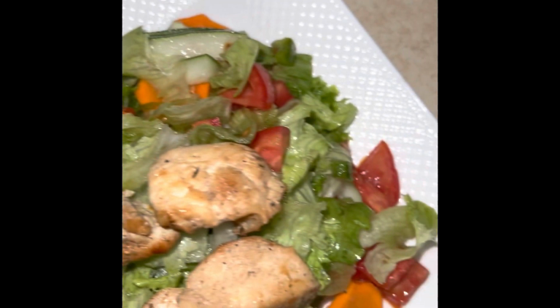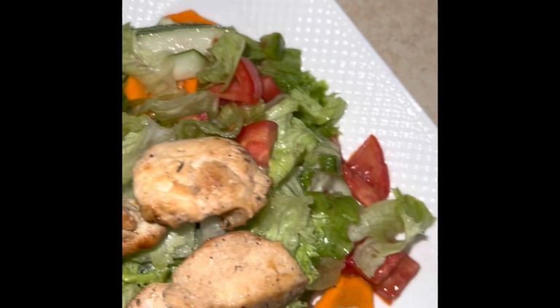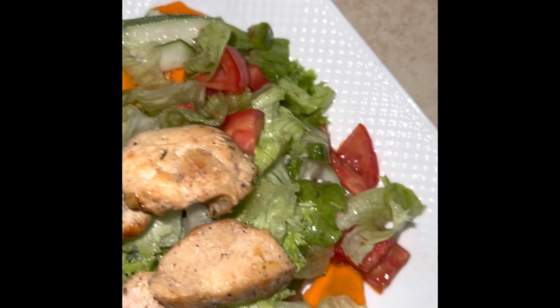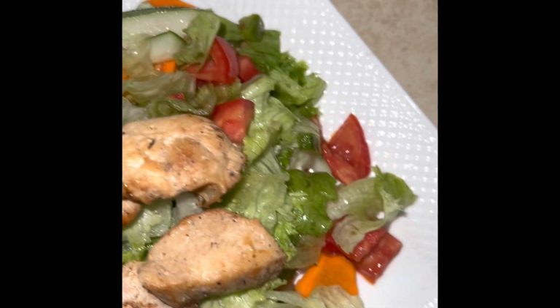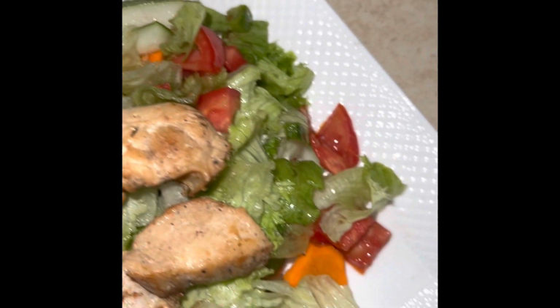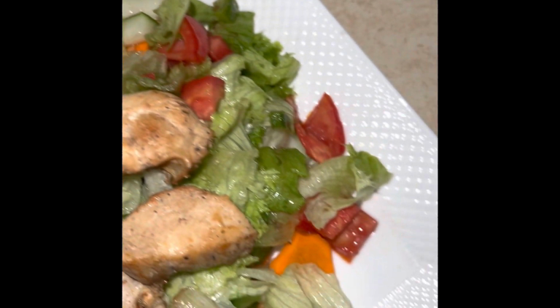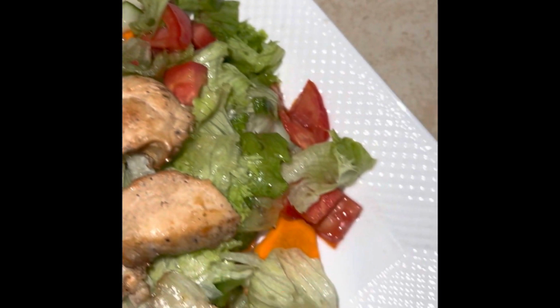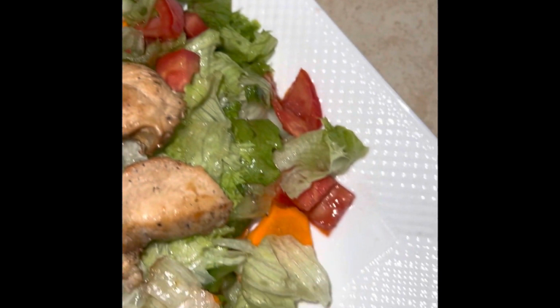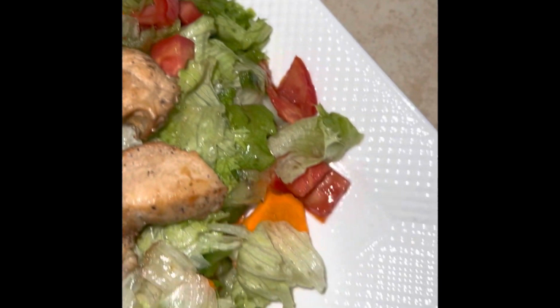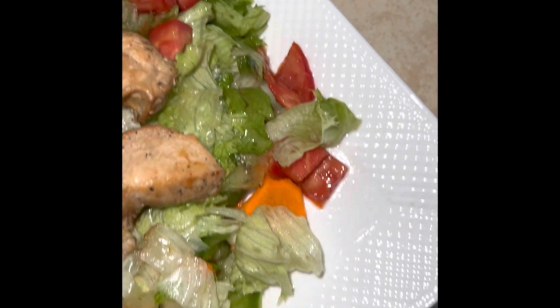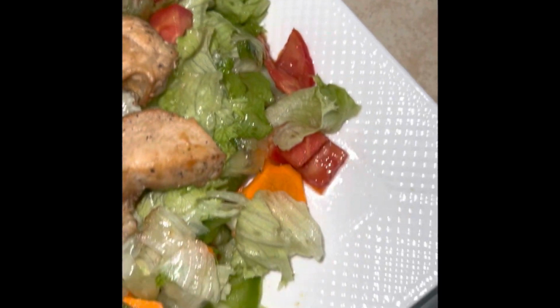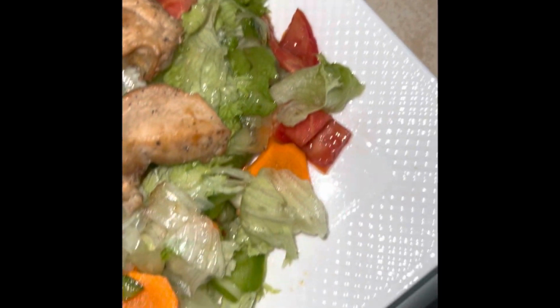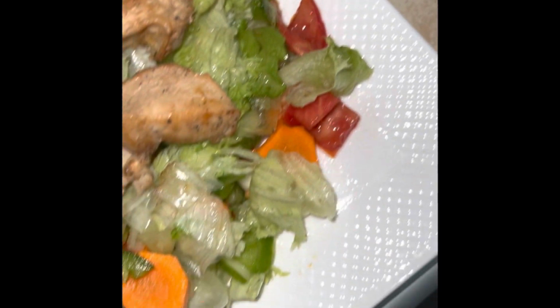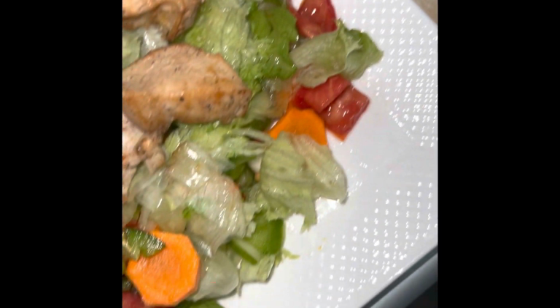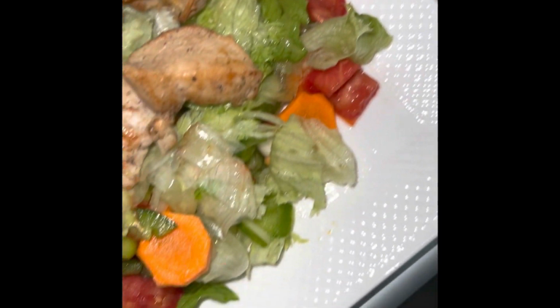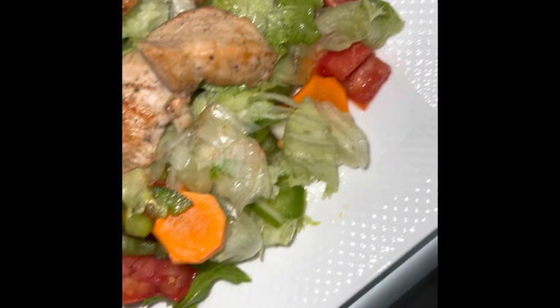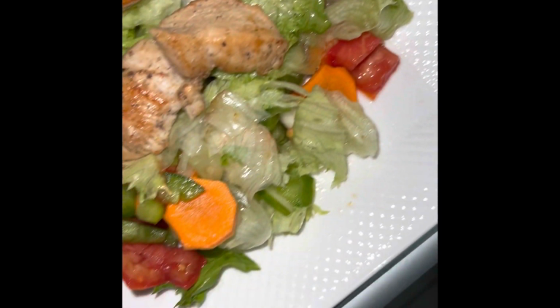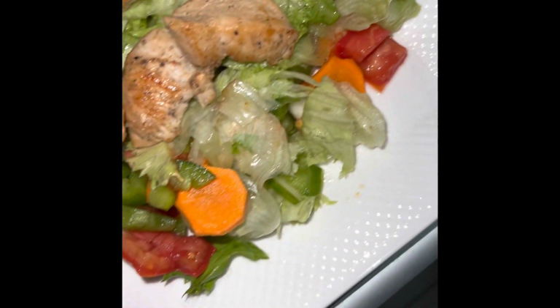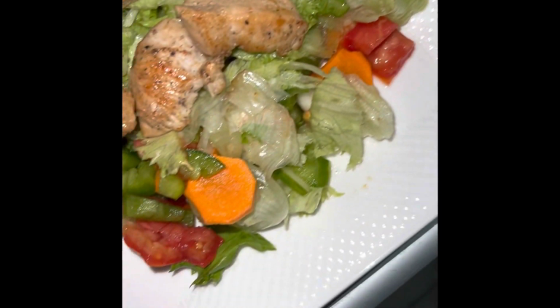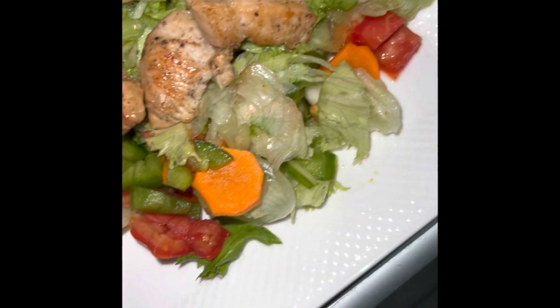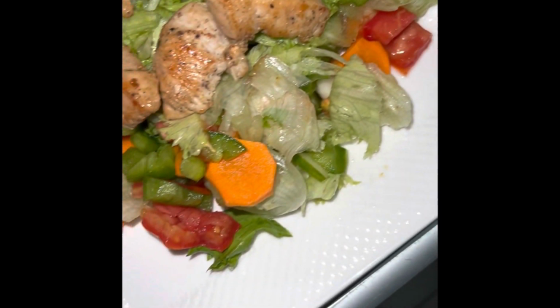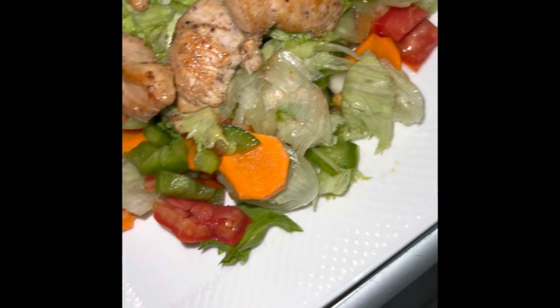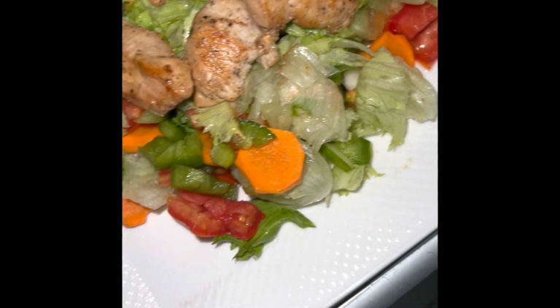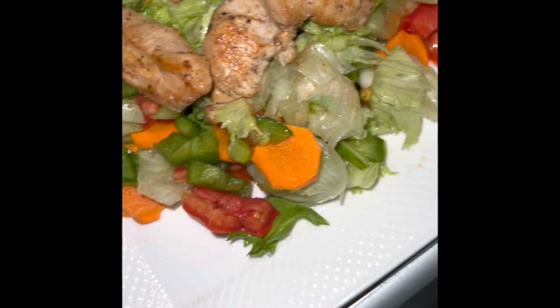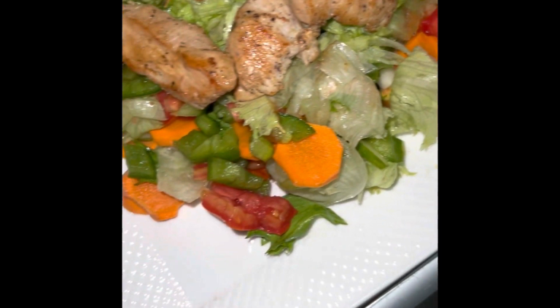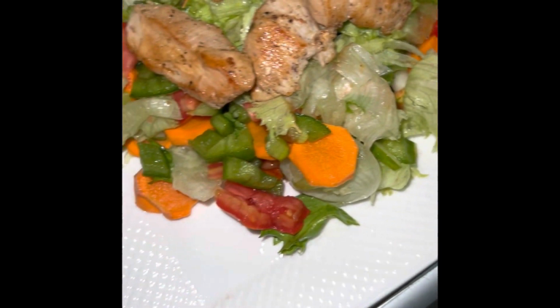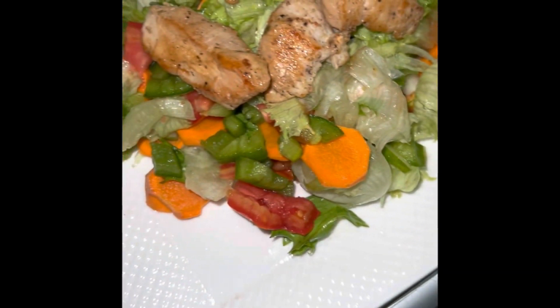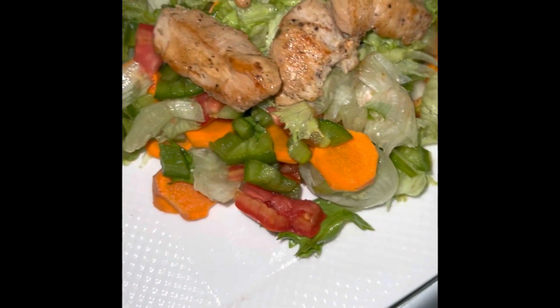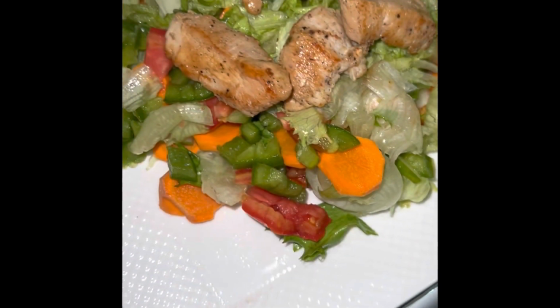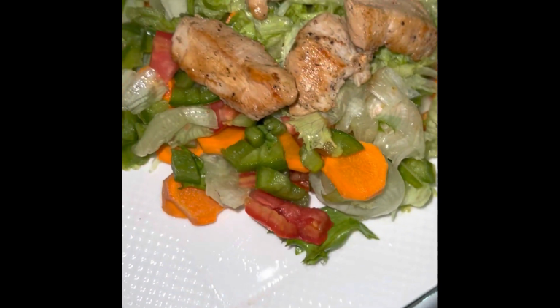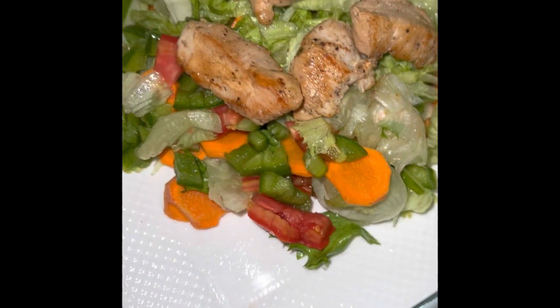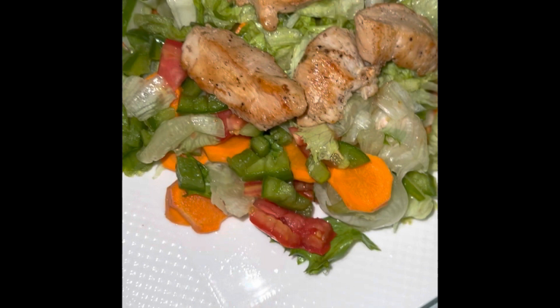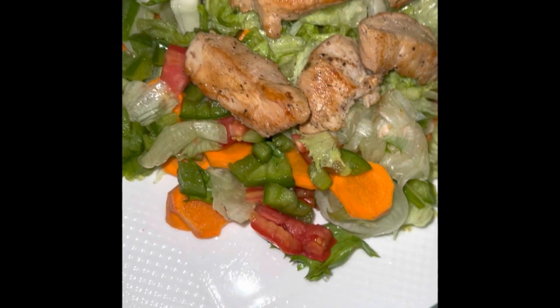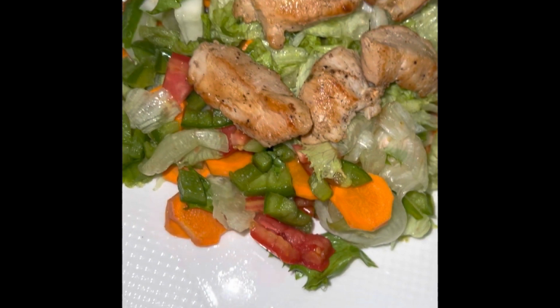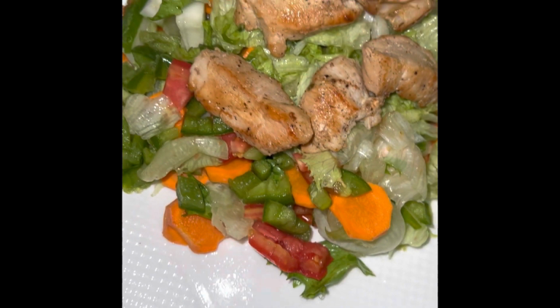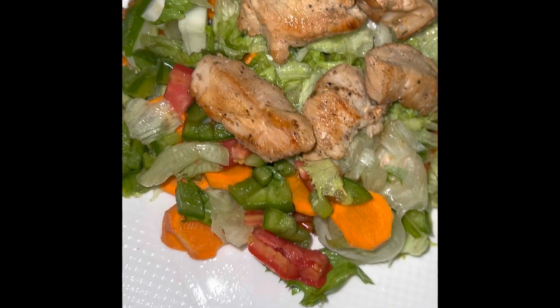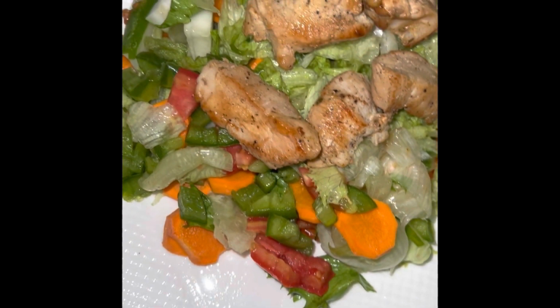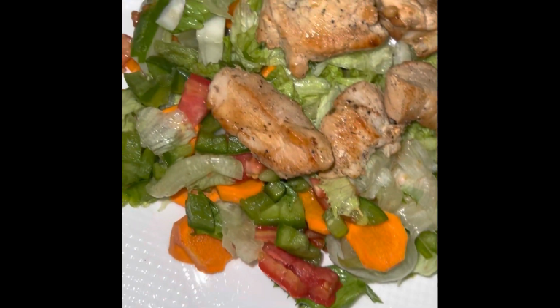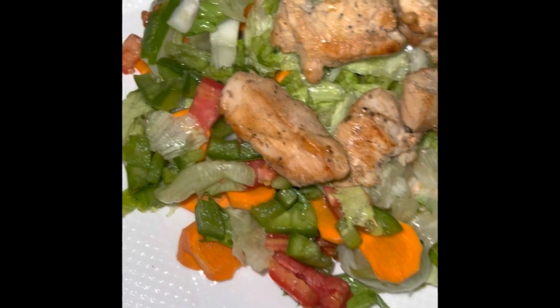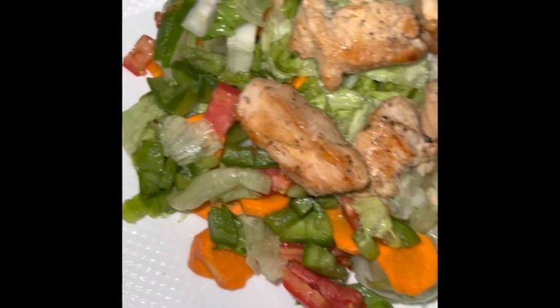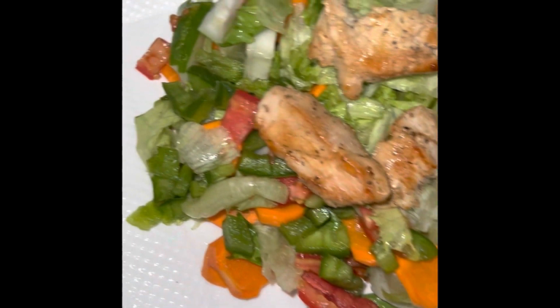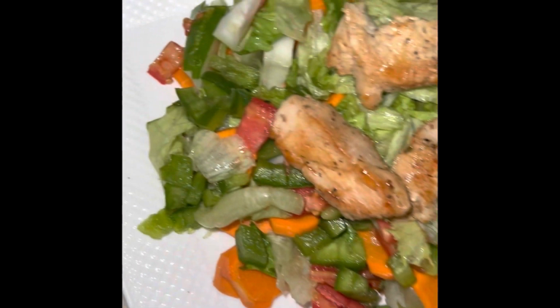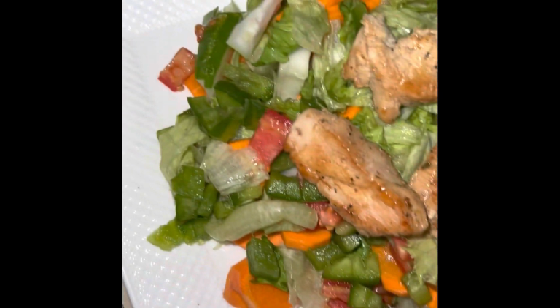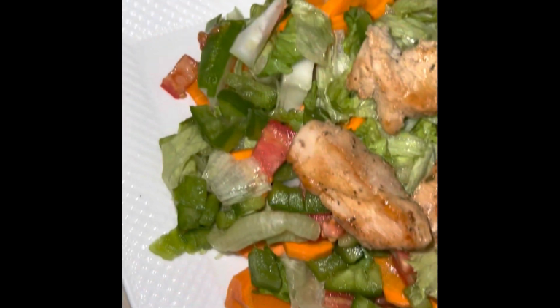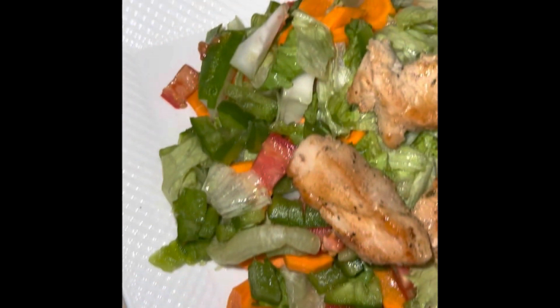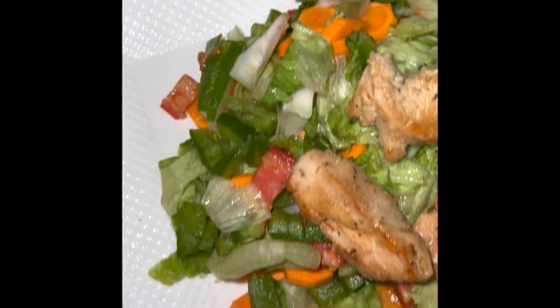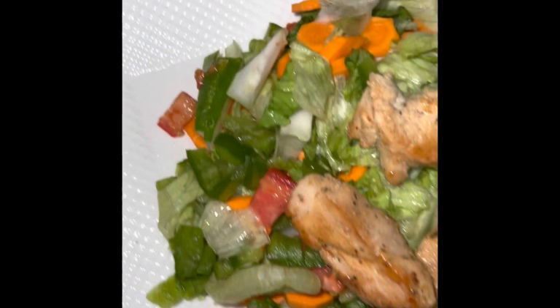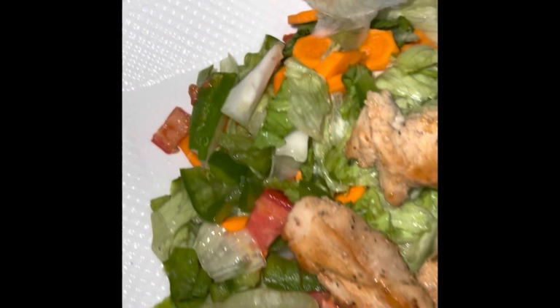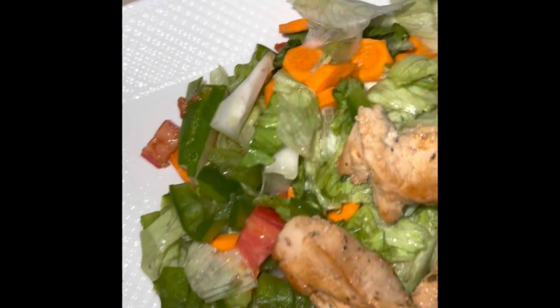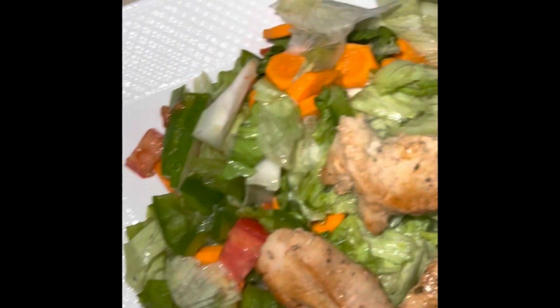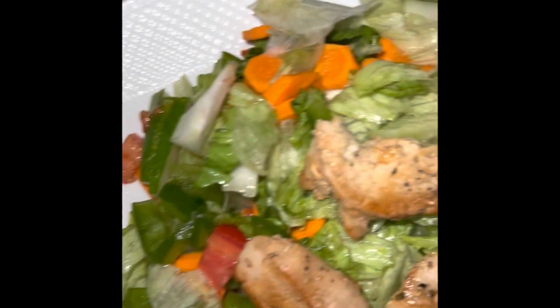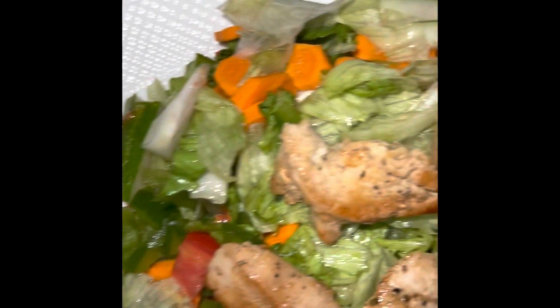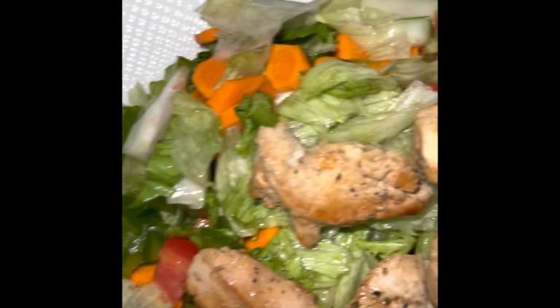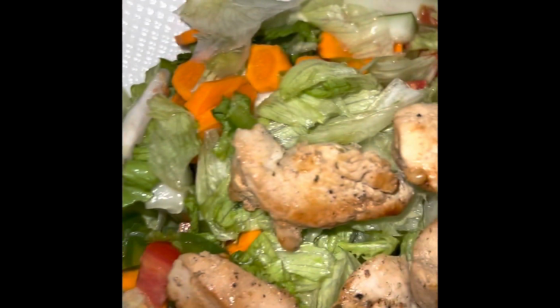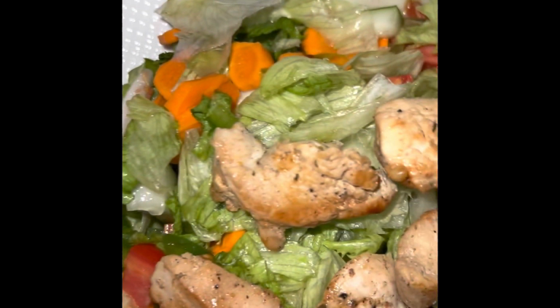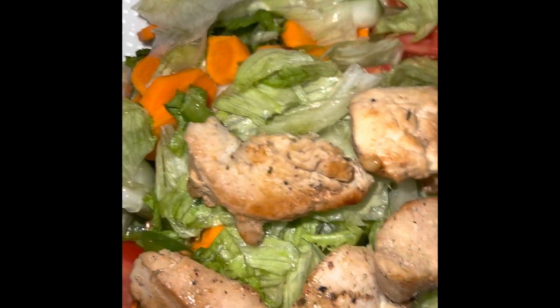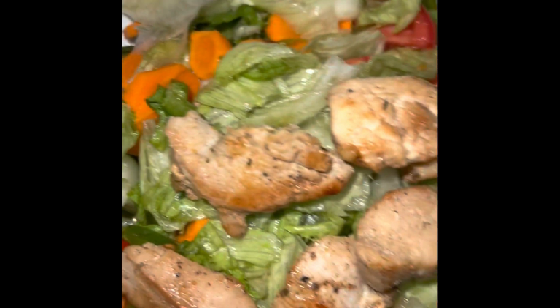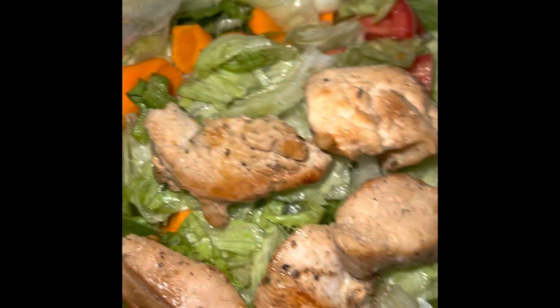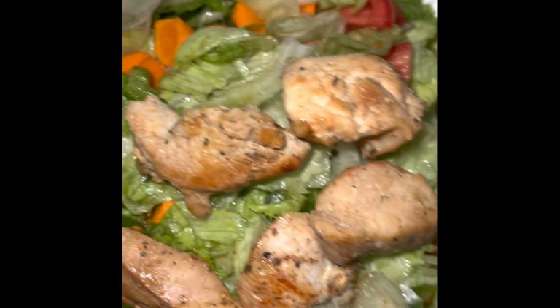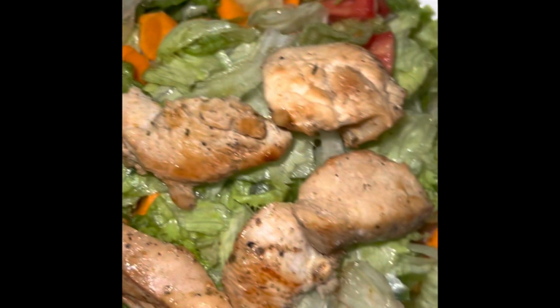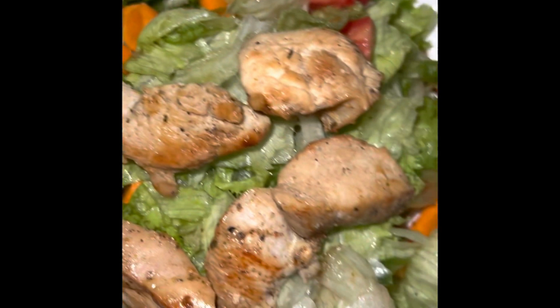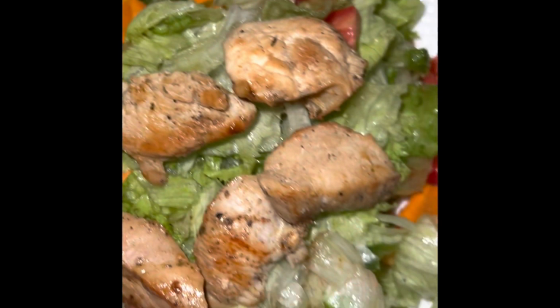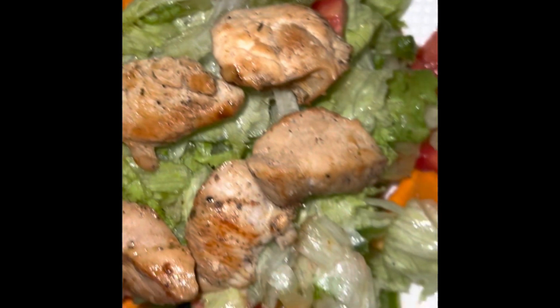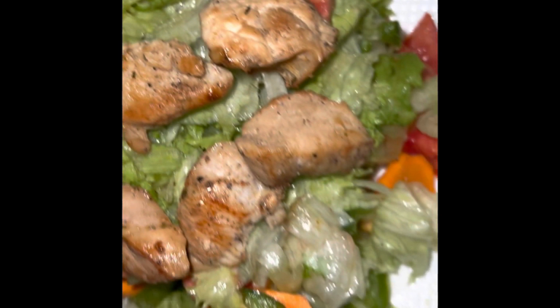In it I had some tomatoes, some sweet pepper, some carrots, and some cucumbers.